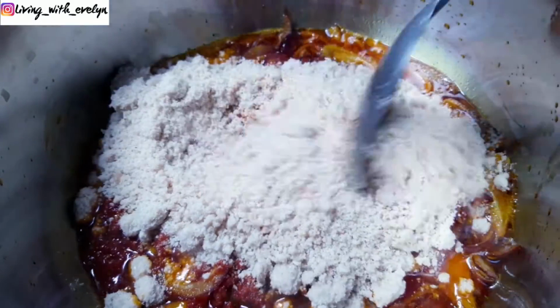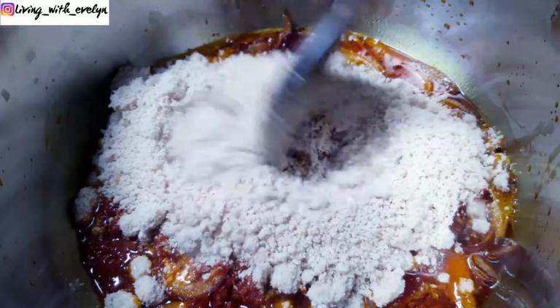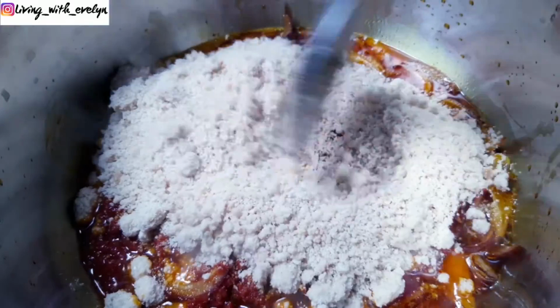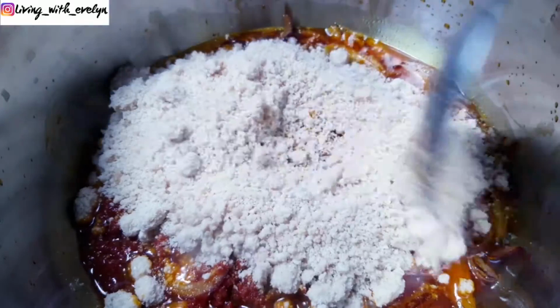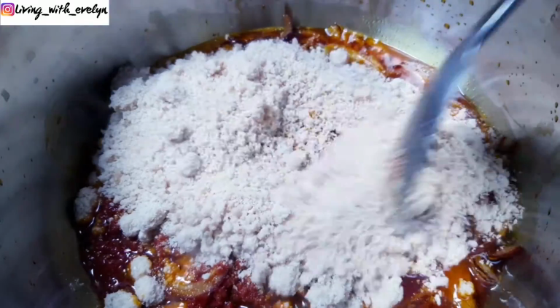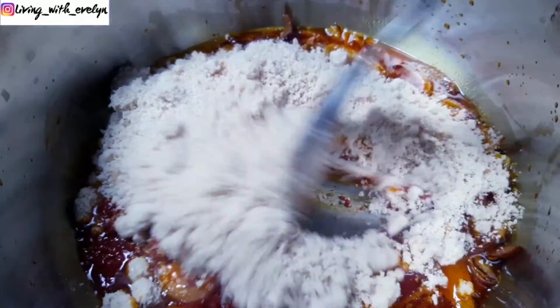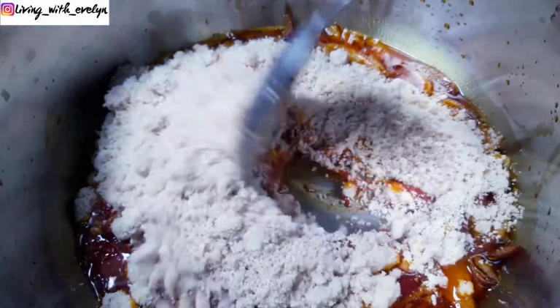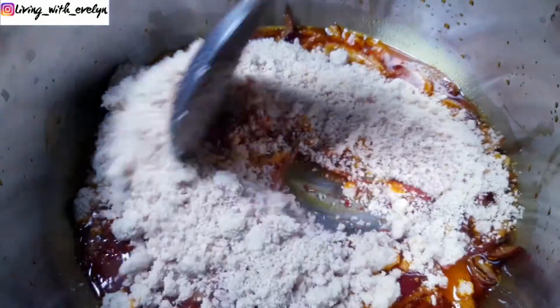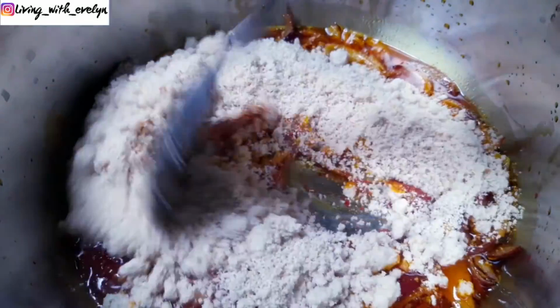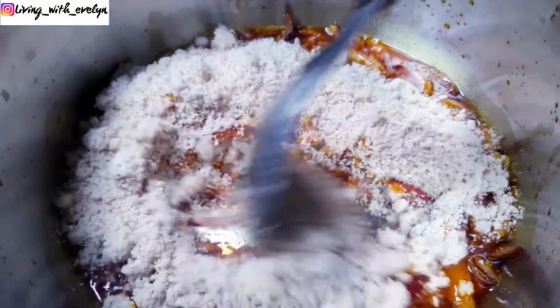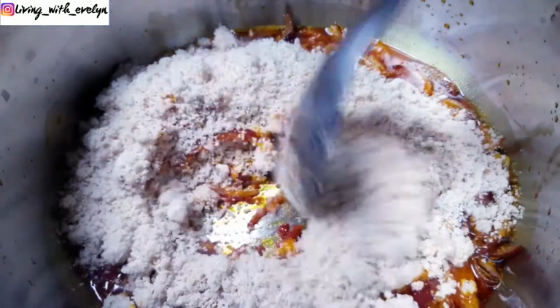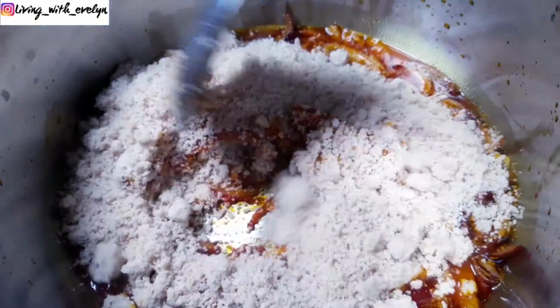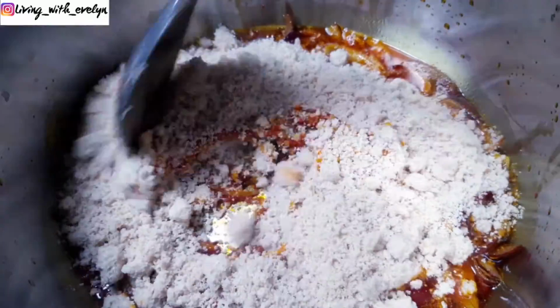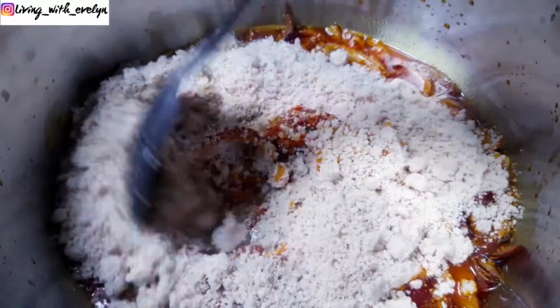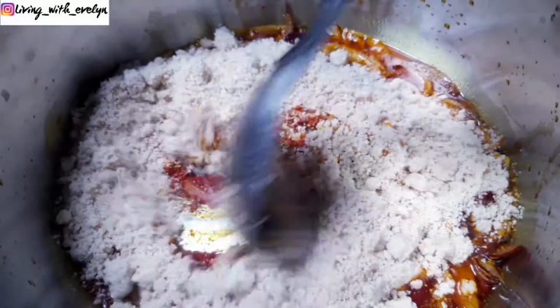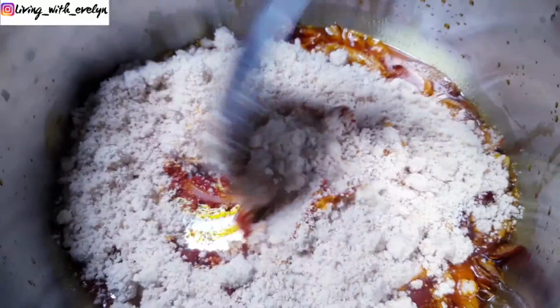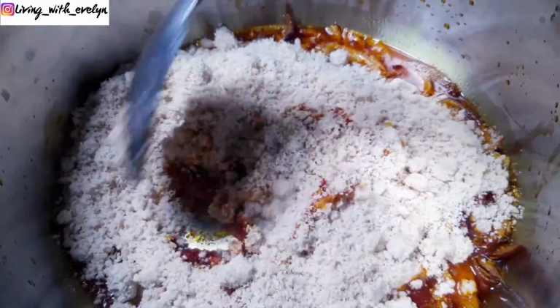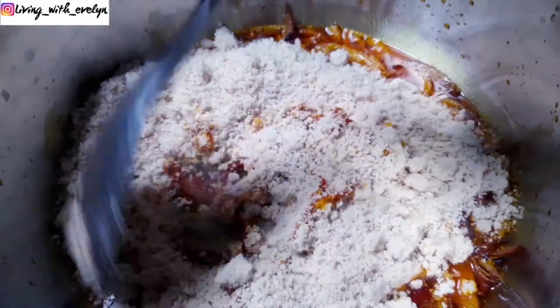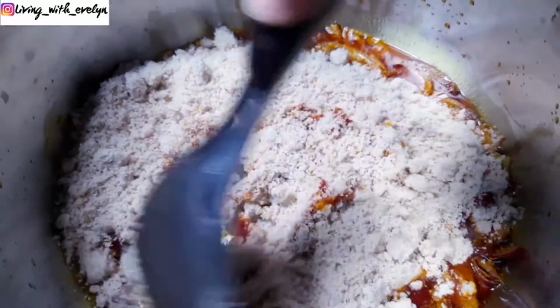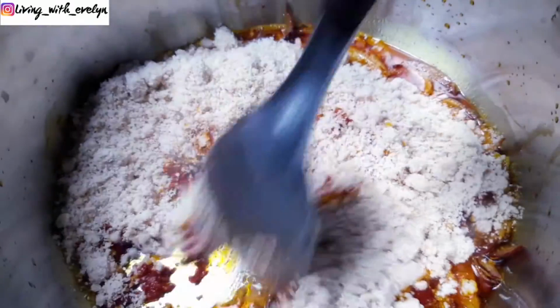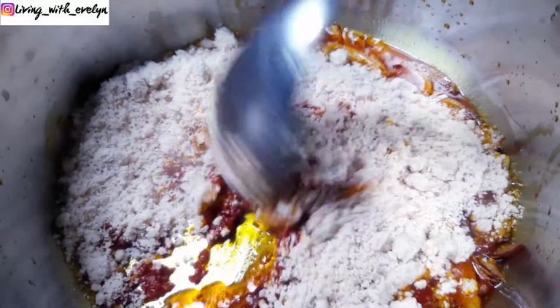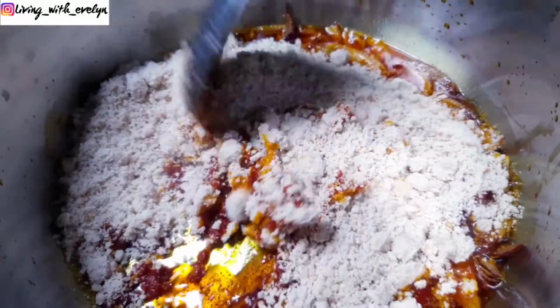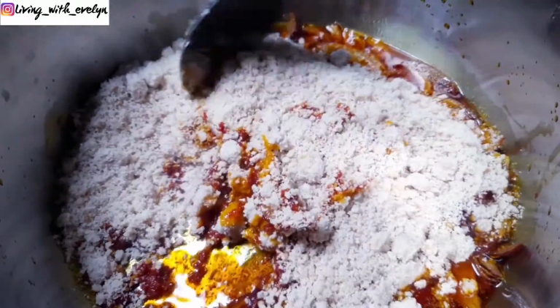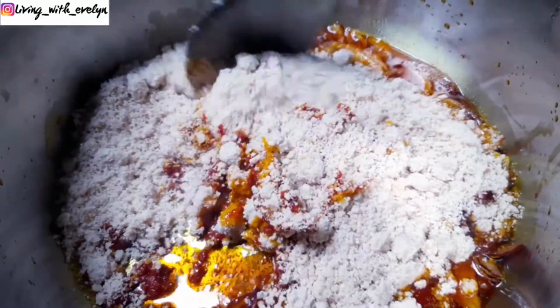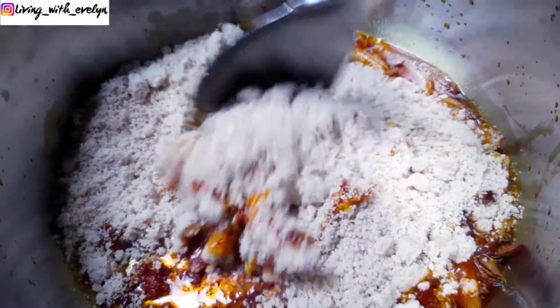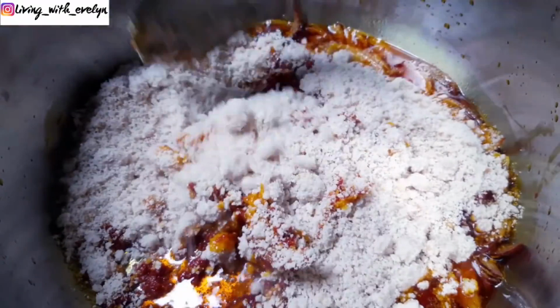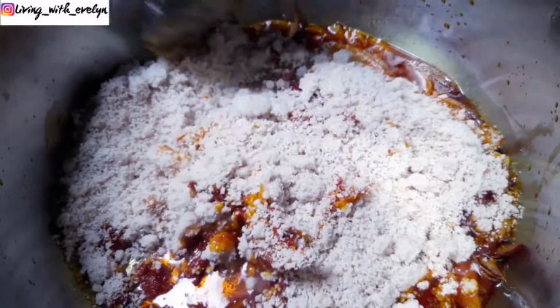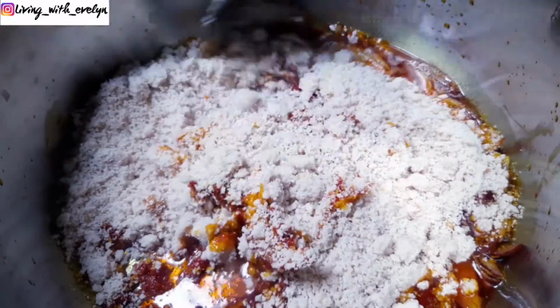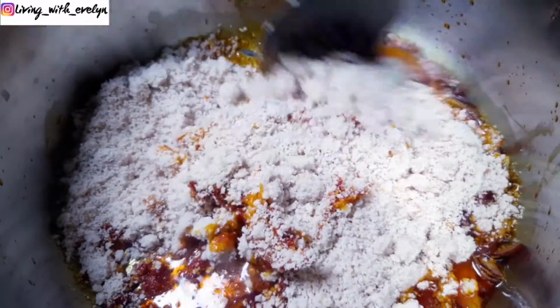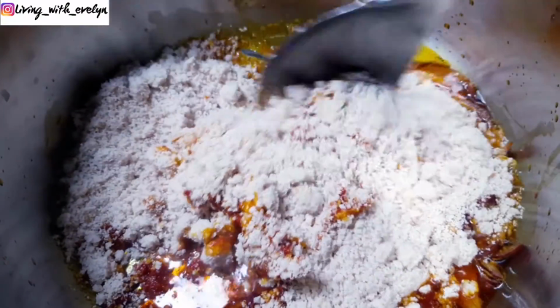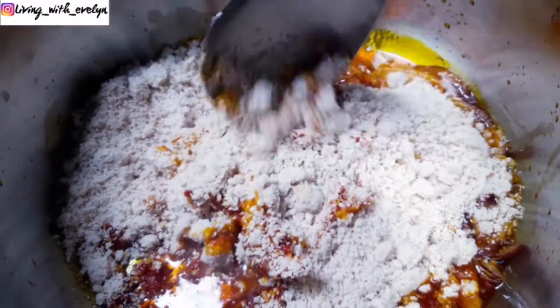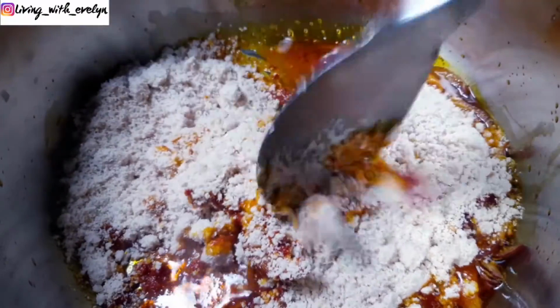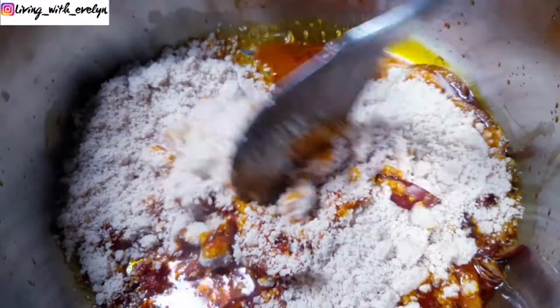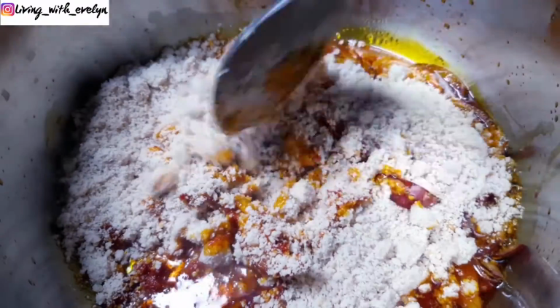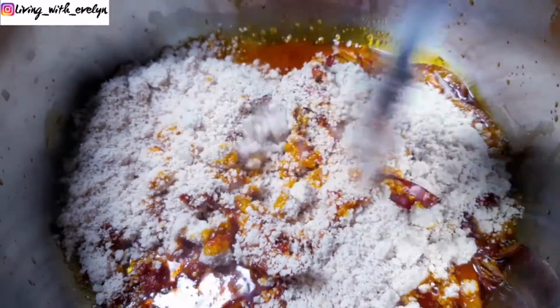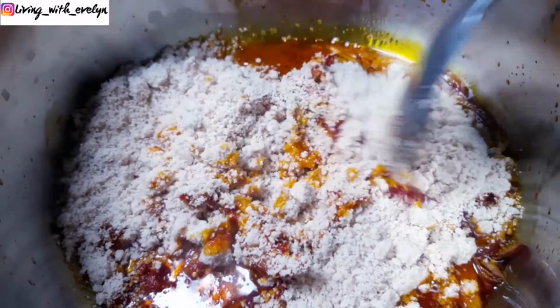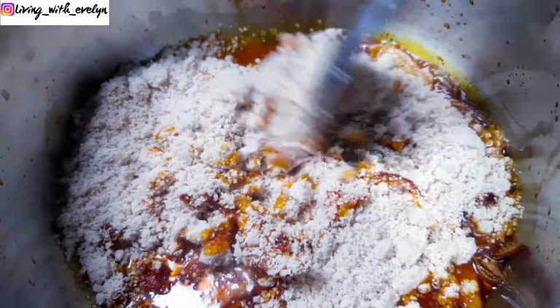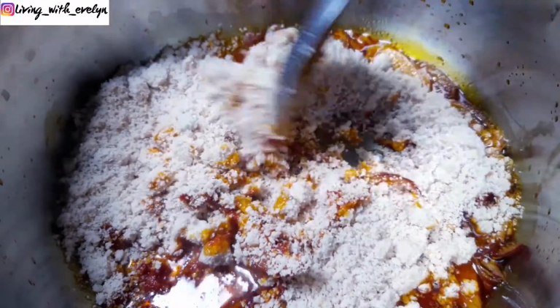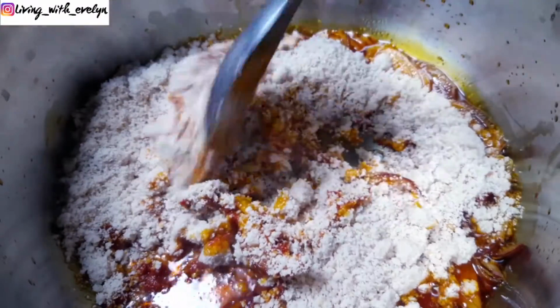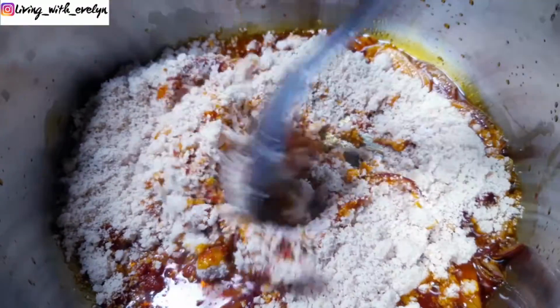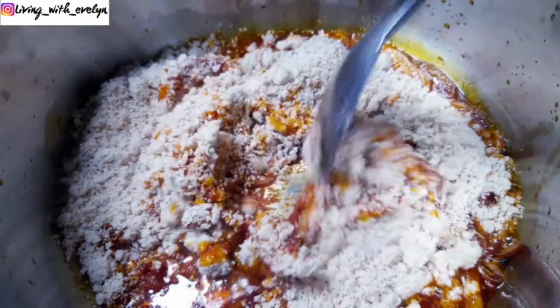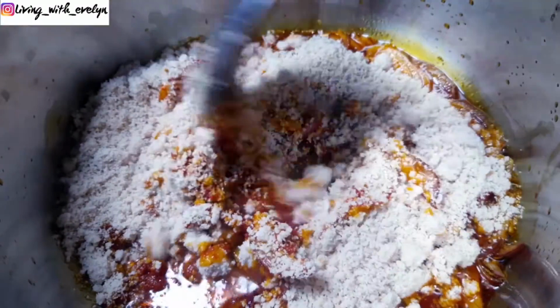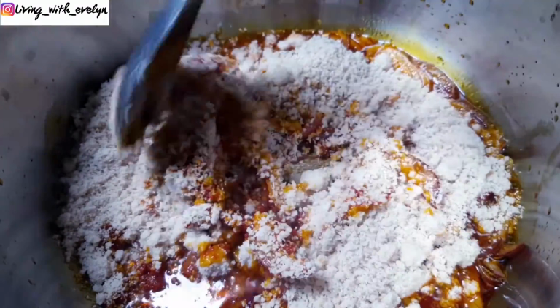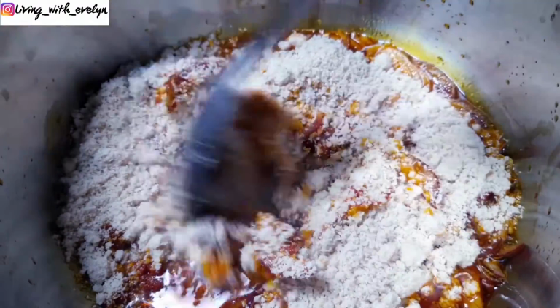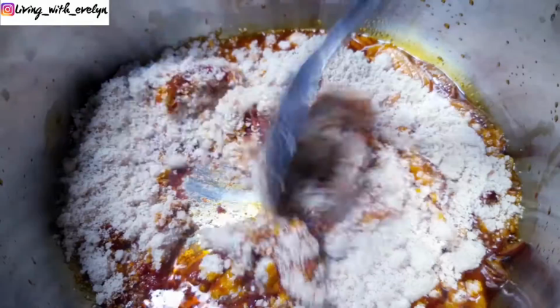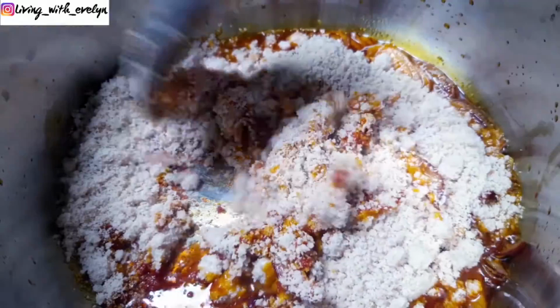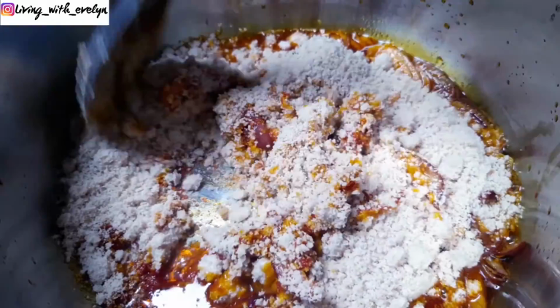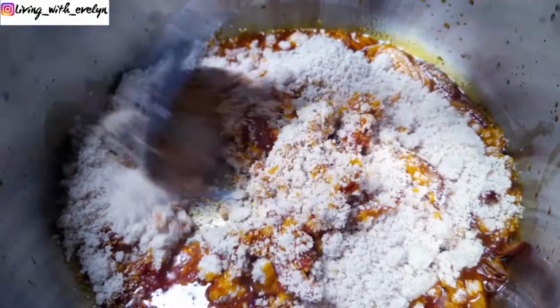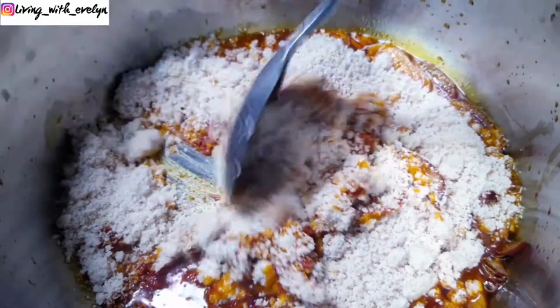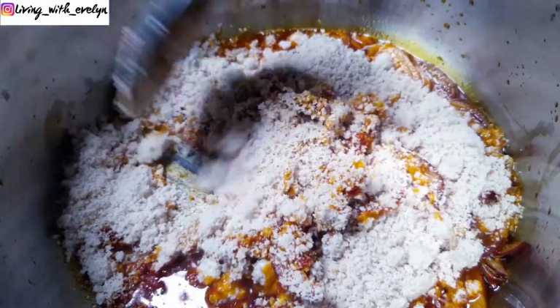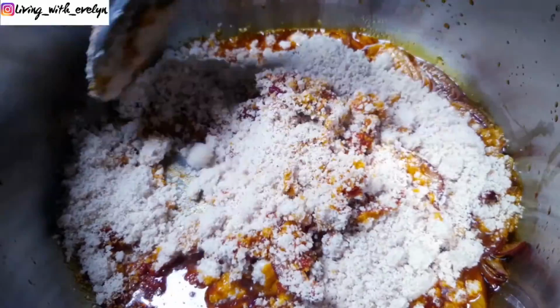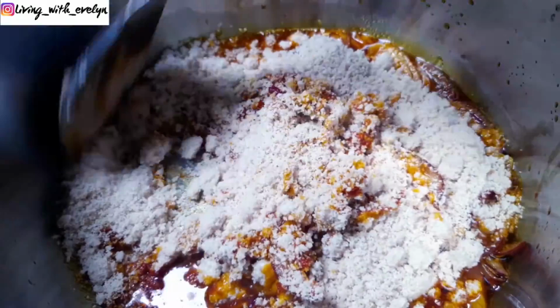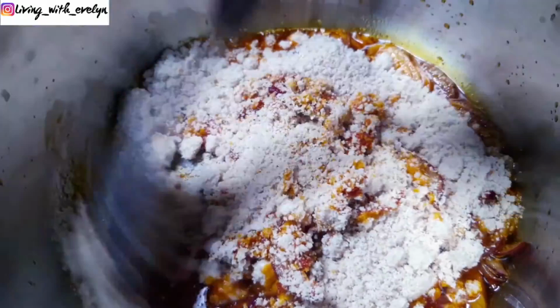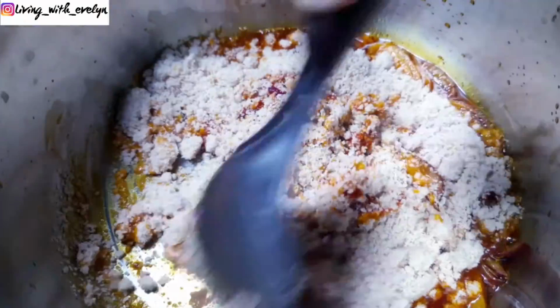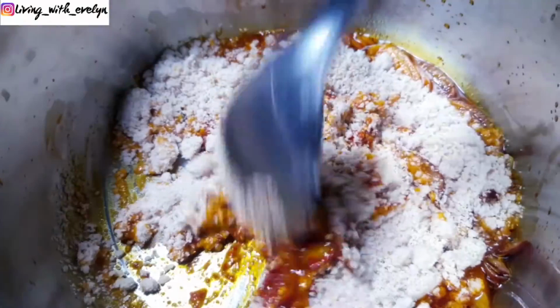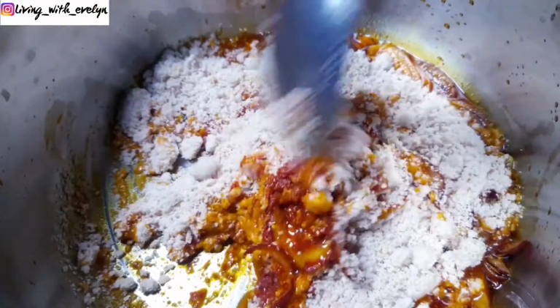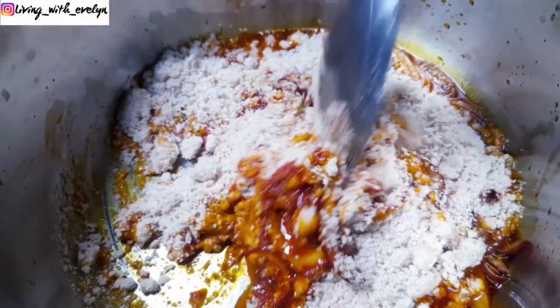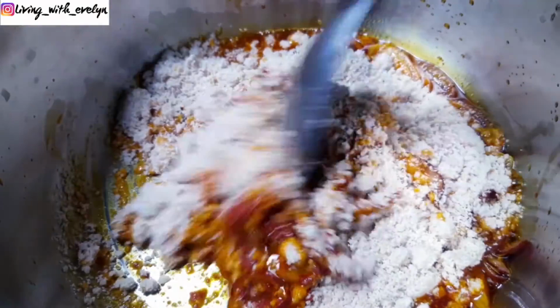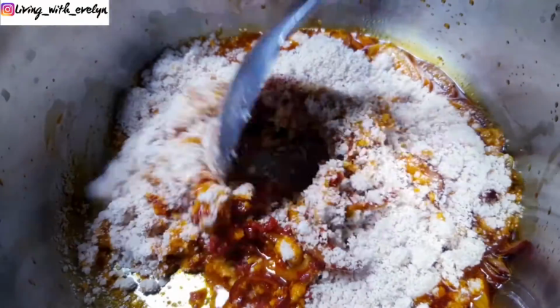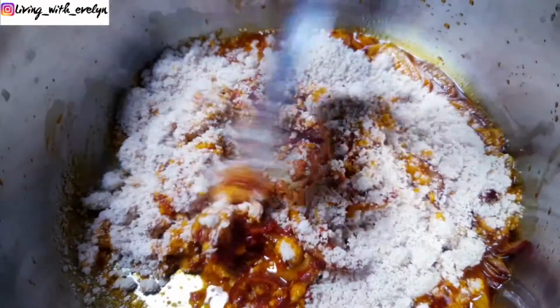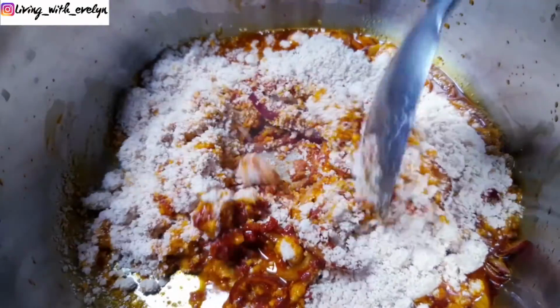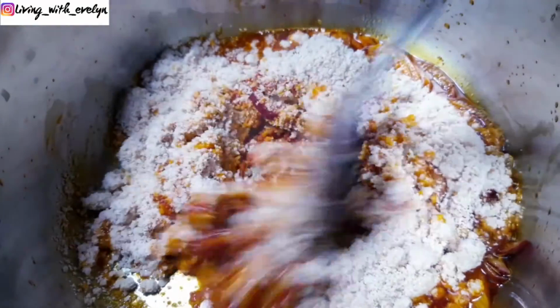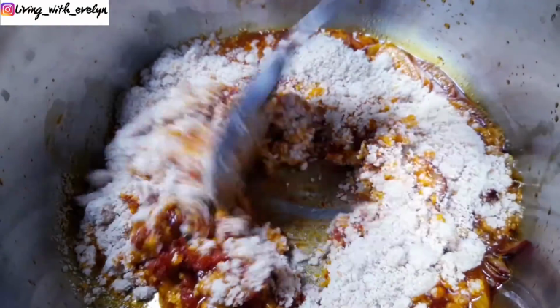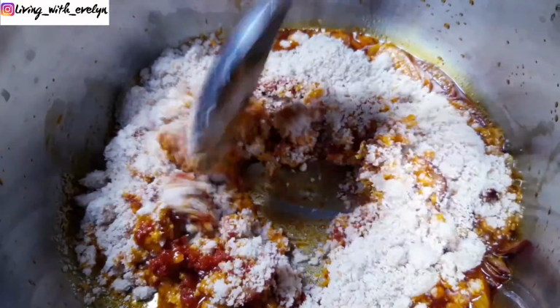While this is cooking you'll need to keep stirring to prevent it from burning. This should take about five to eight minutes.